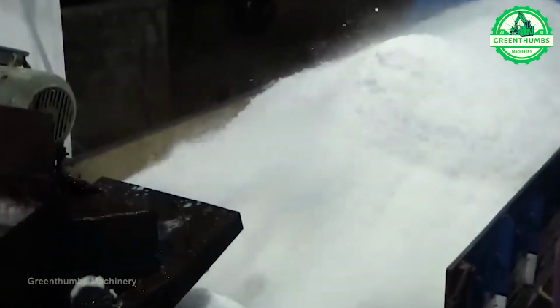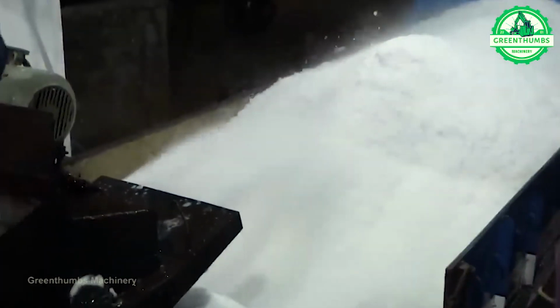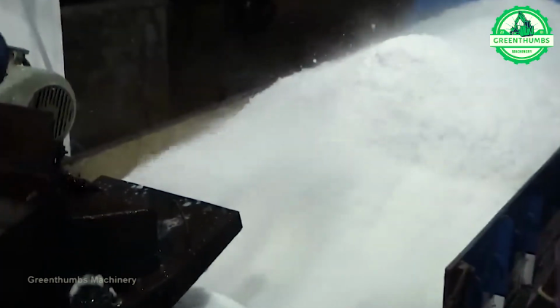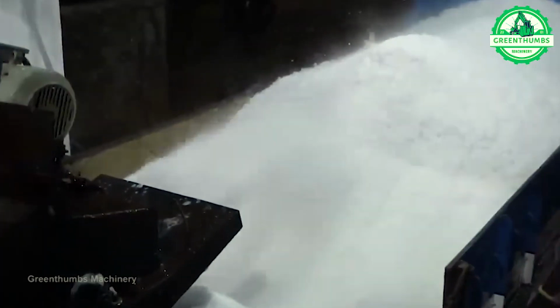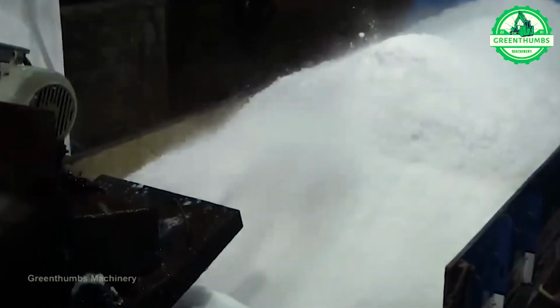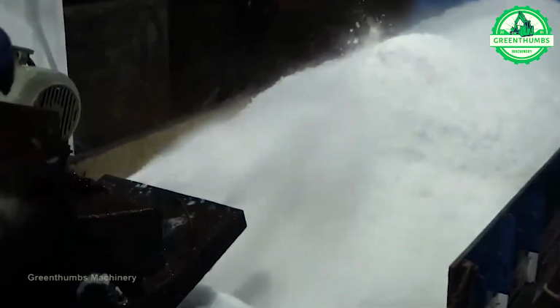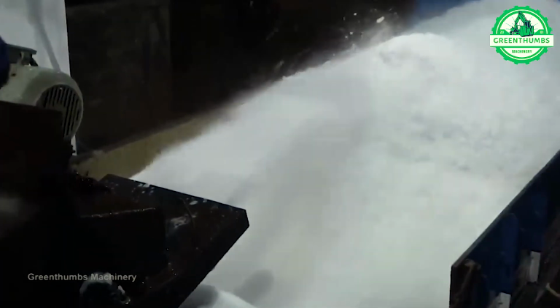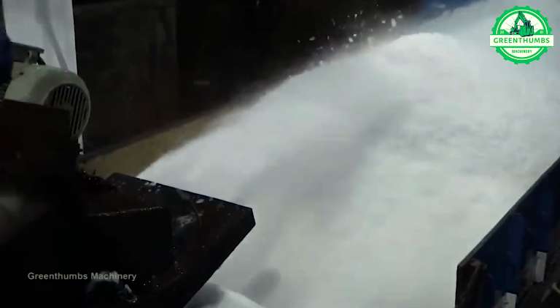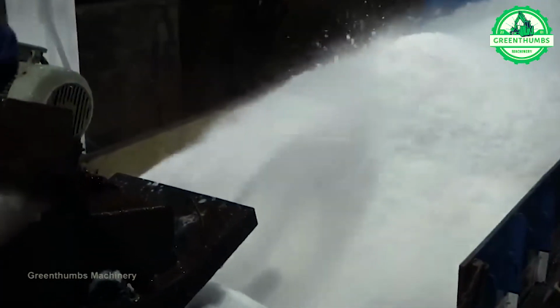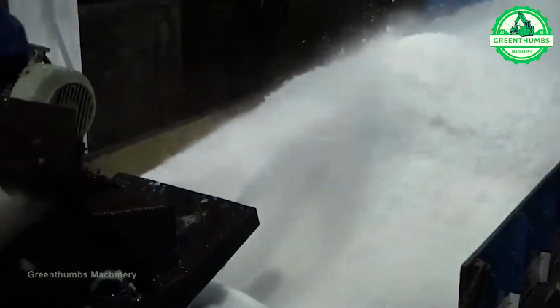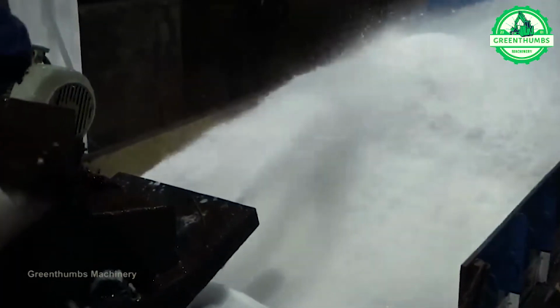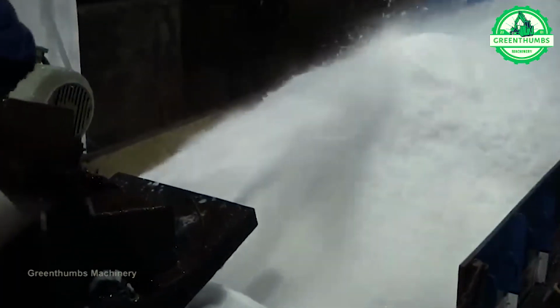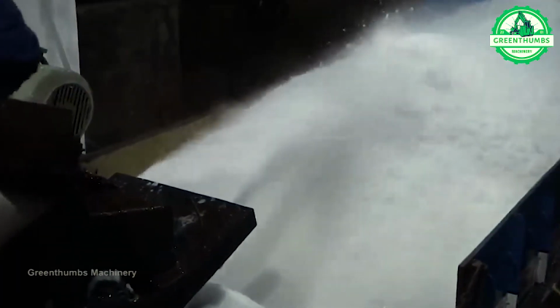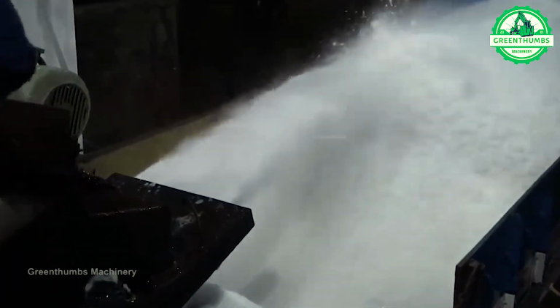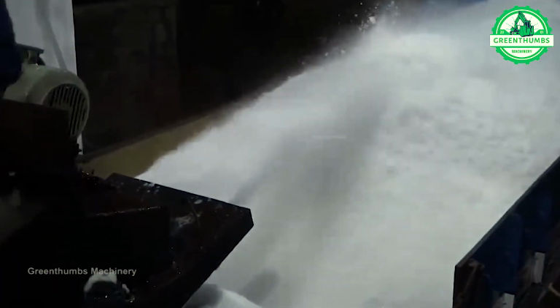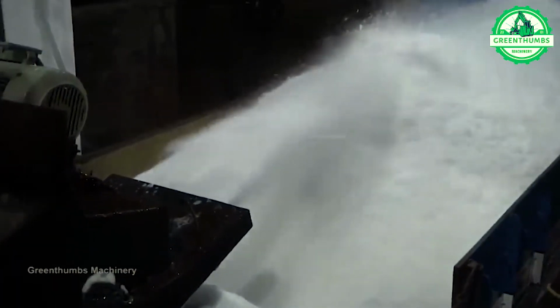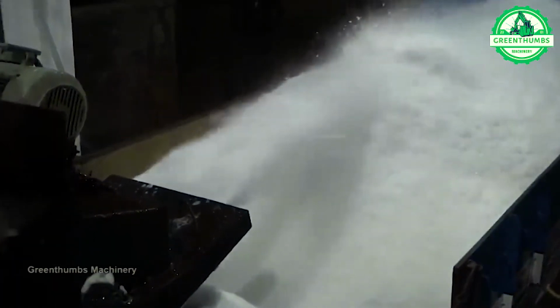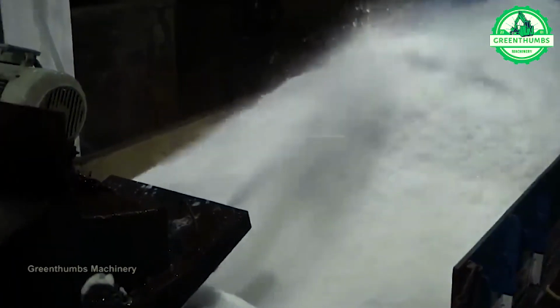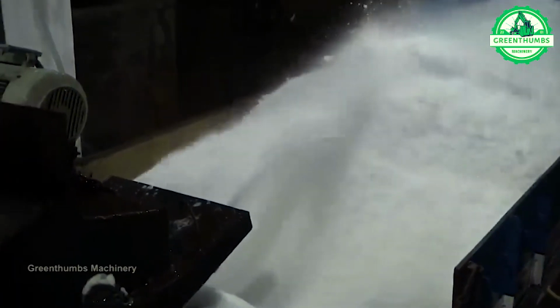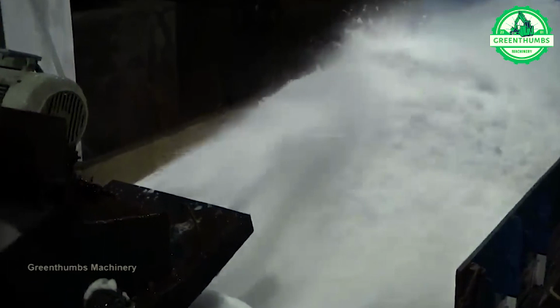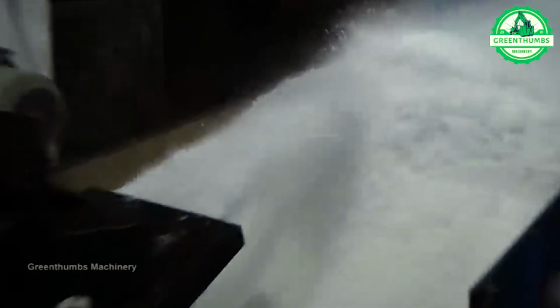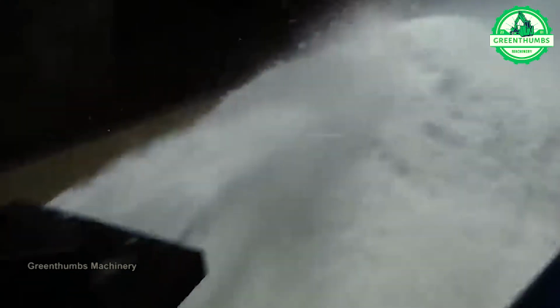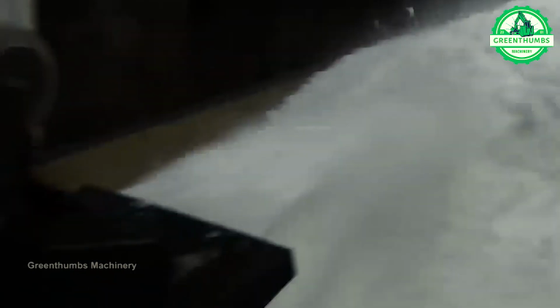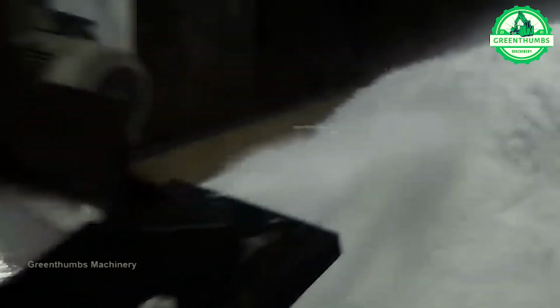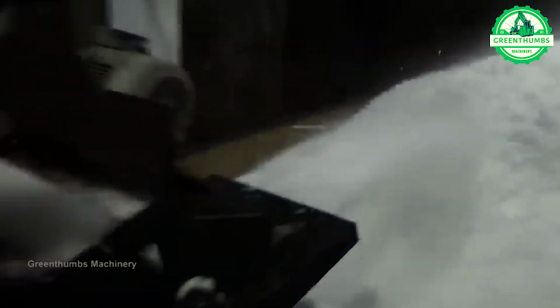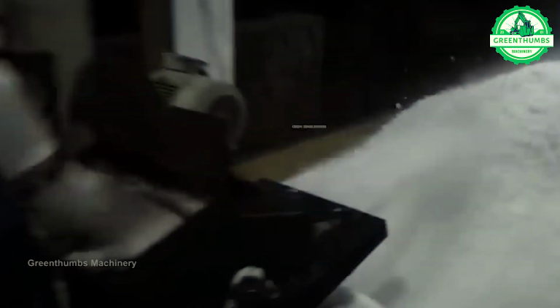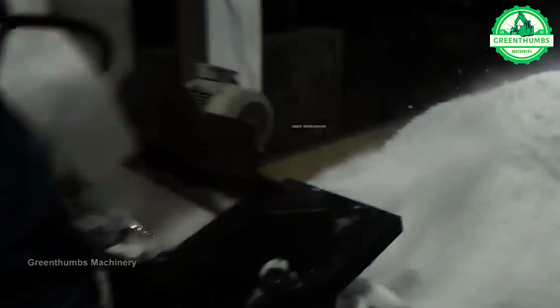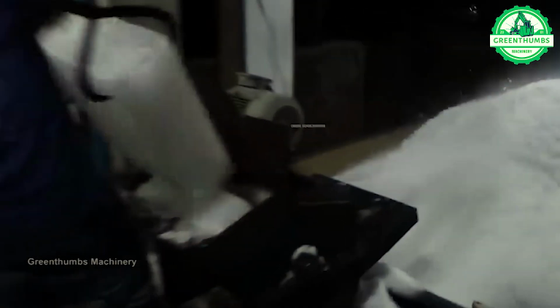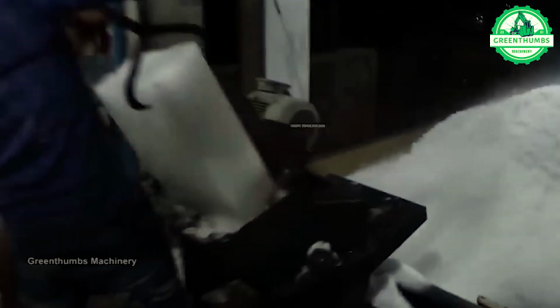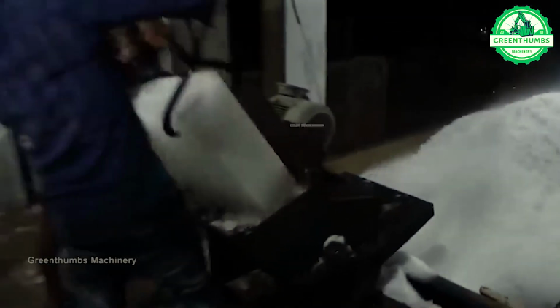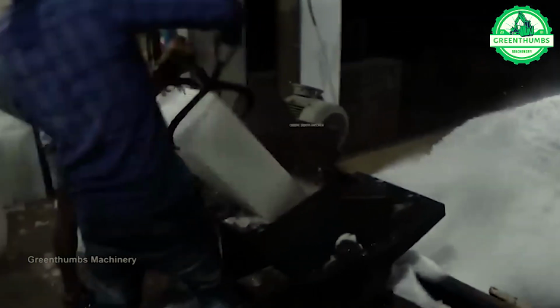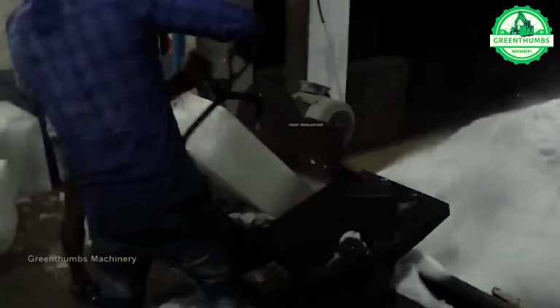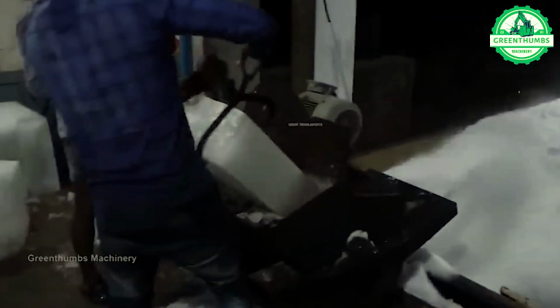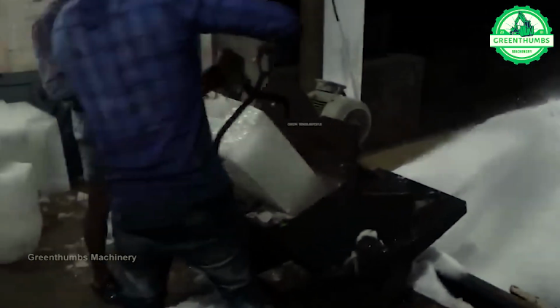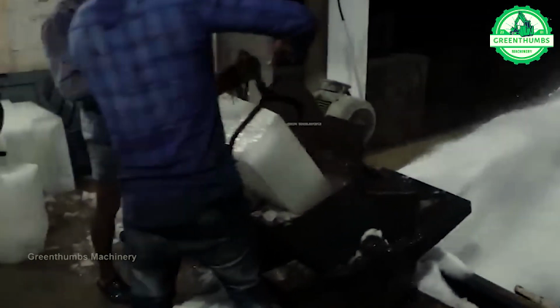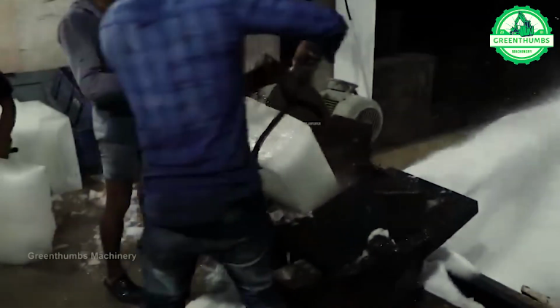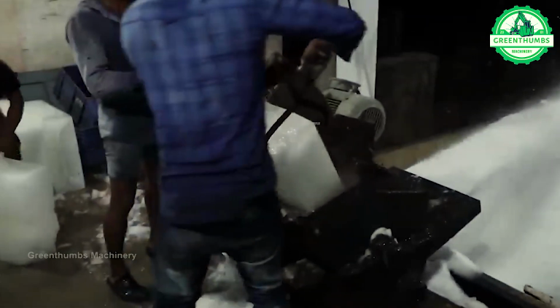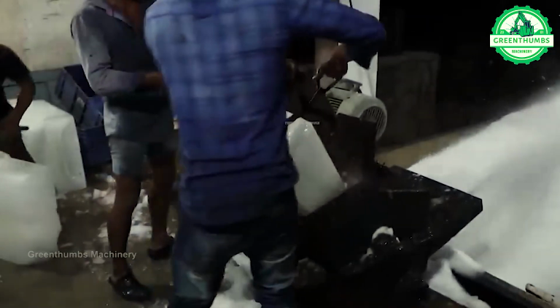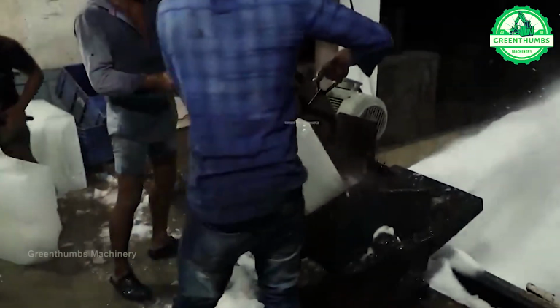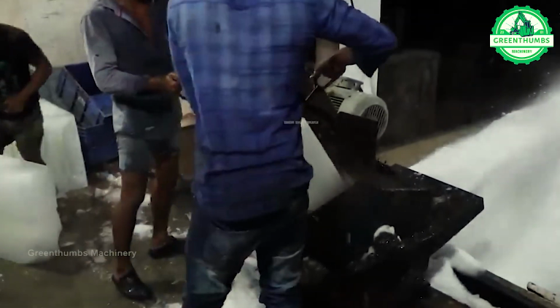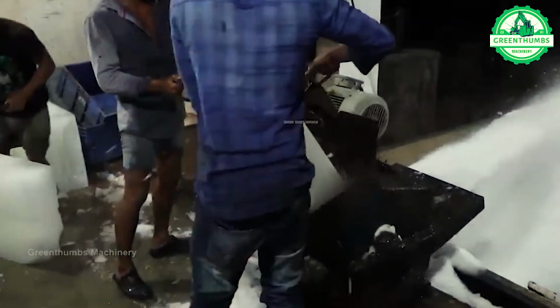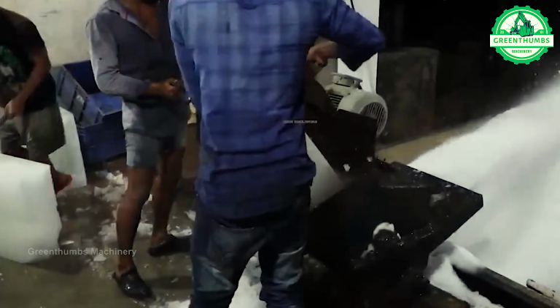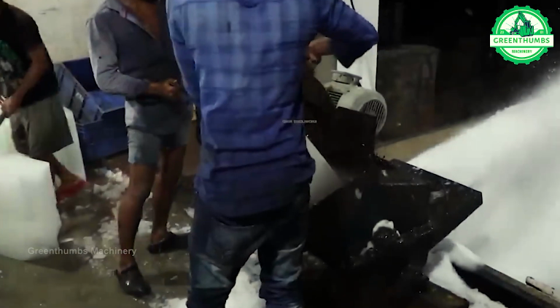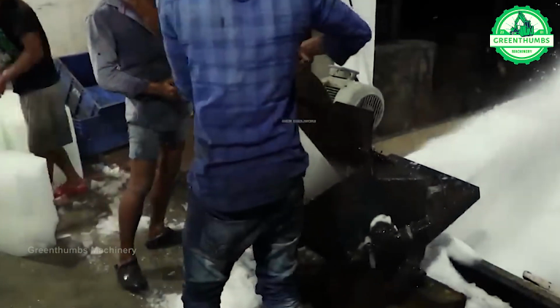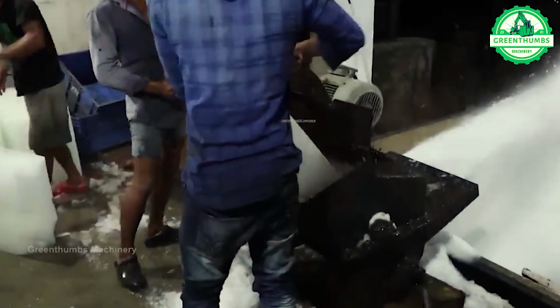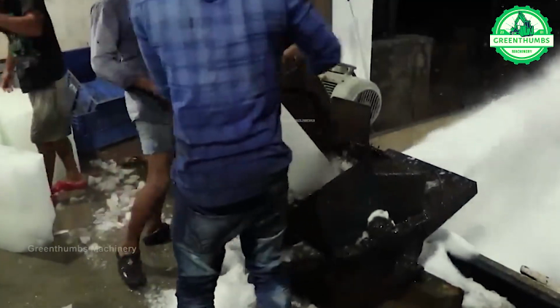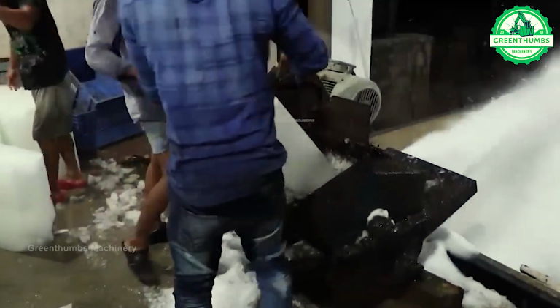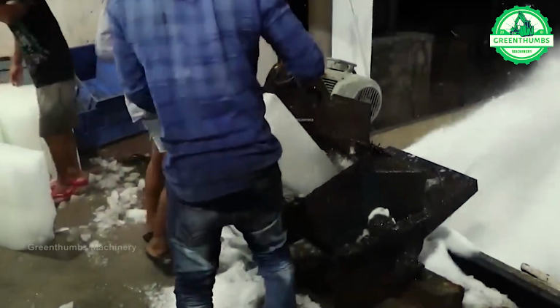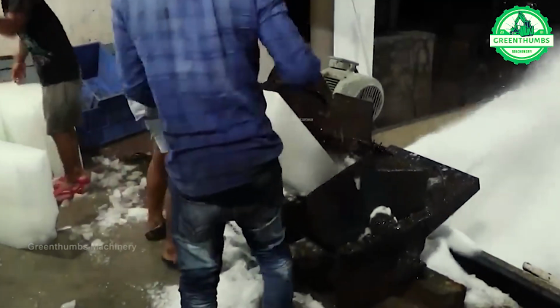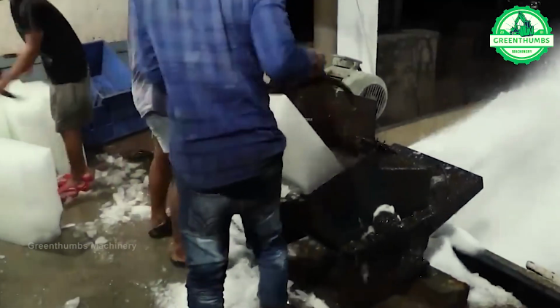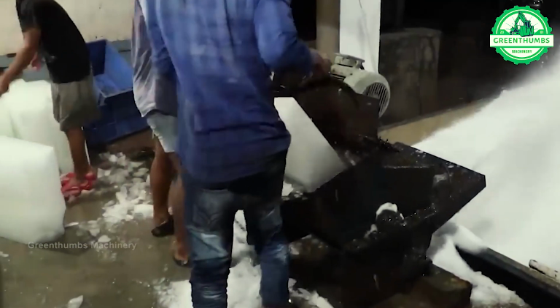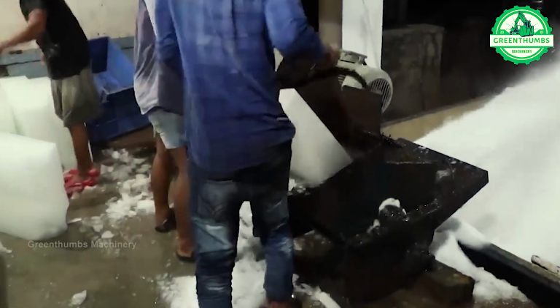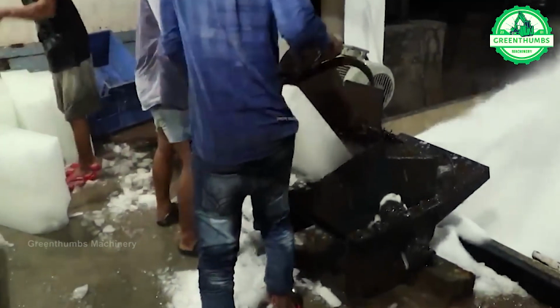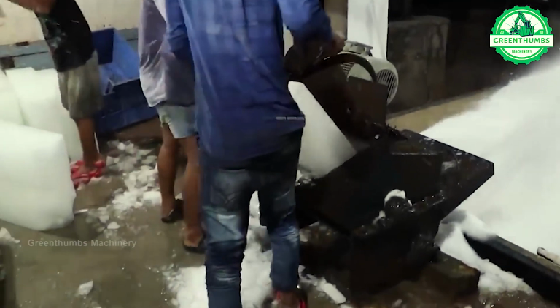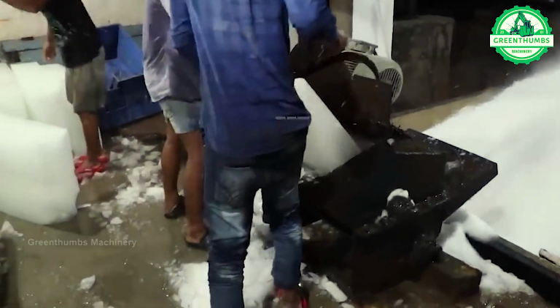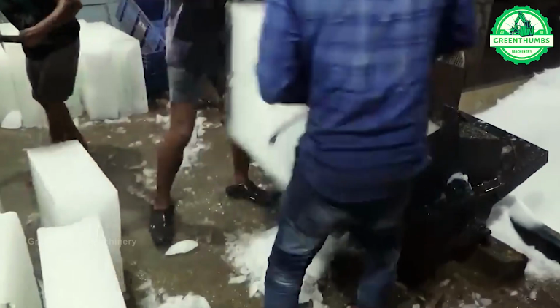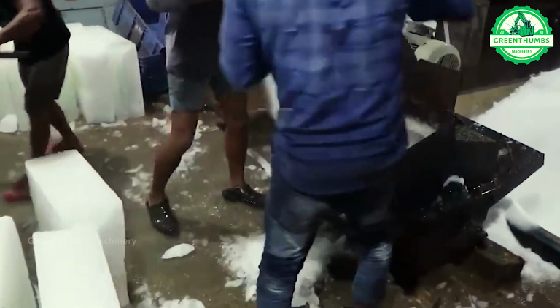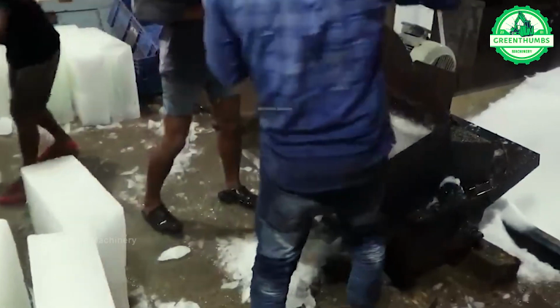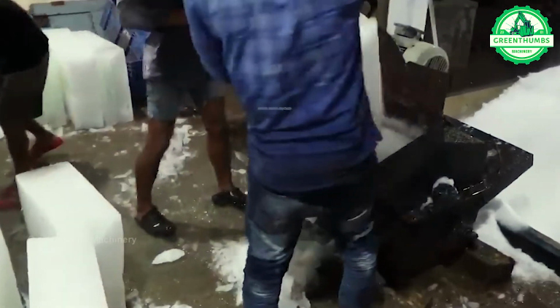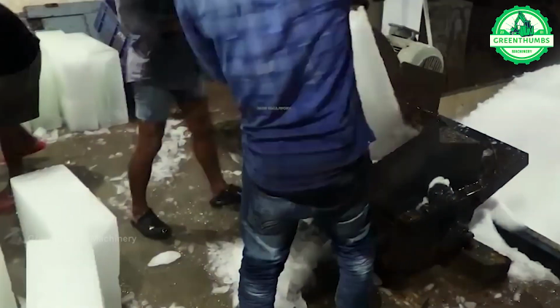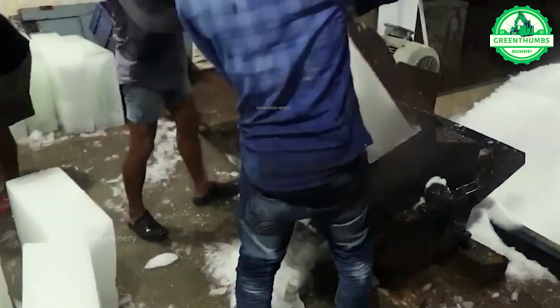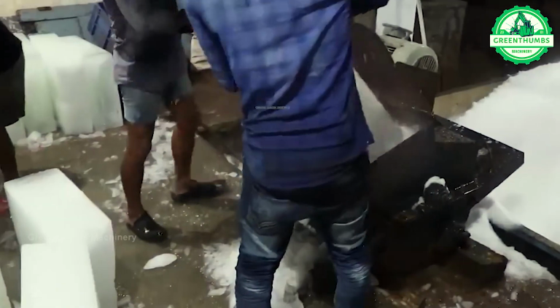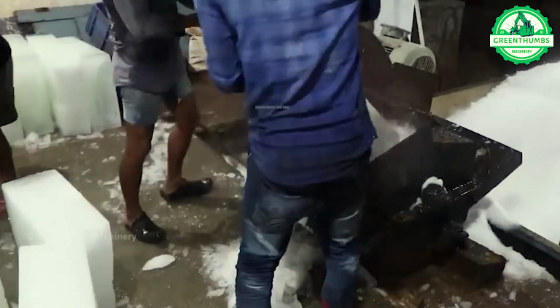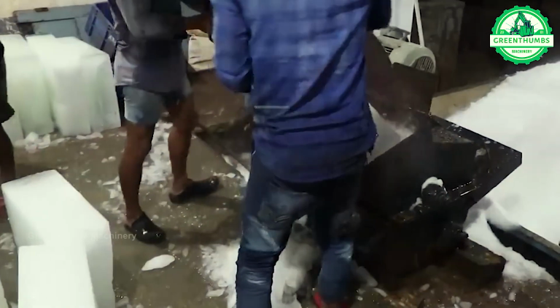The water stone crusher is a device used in water environments such as lakes or streams to crush stones.